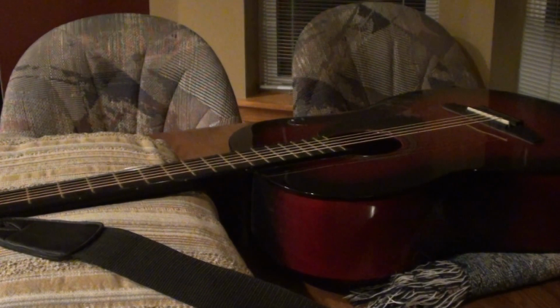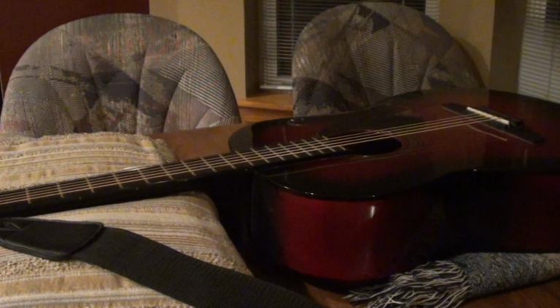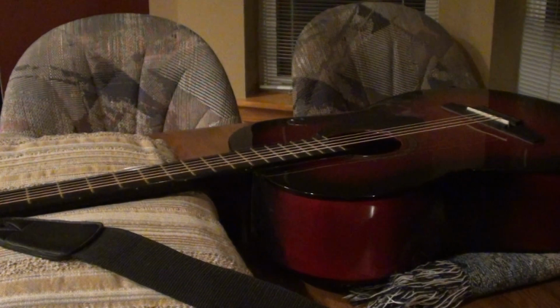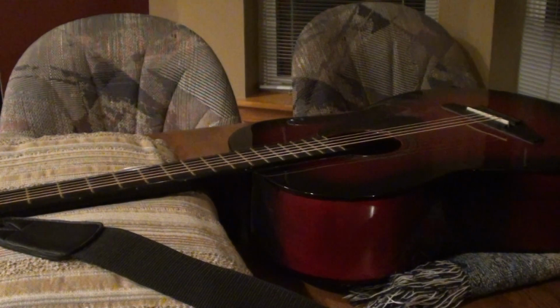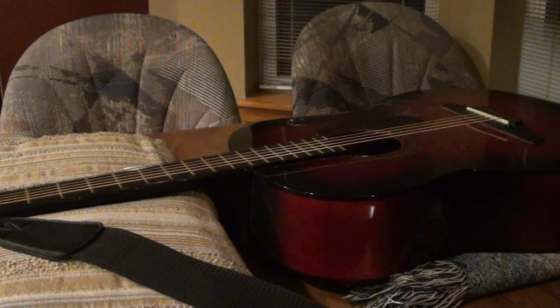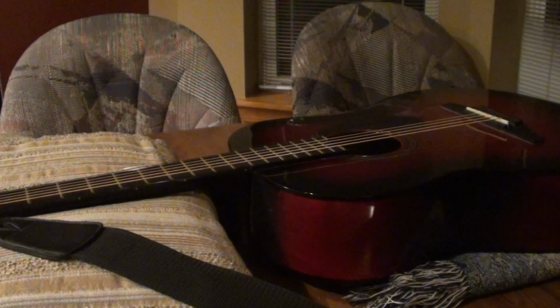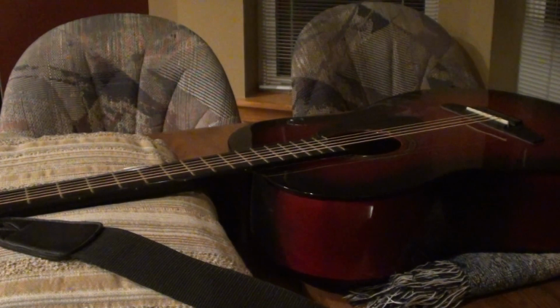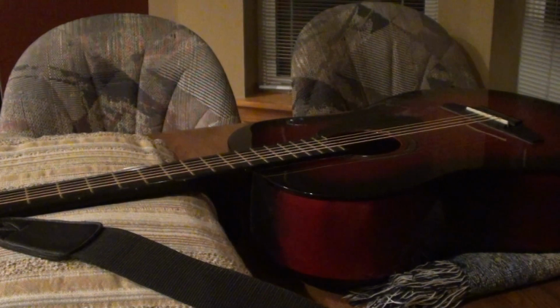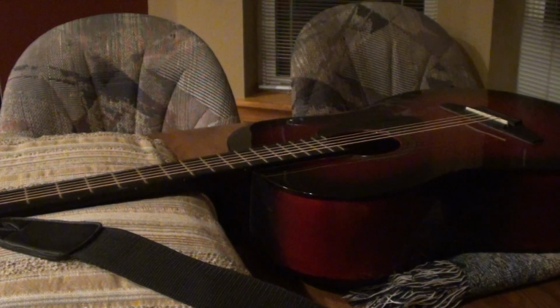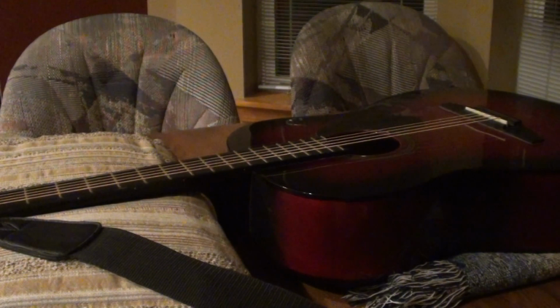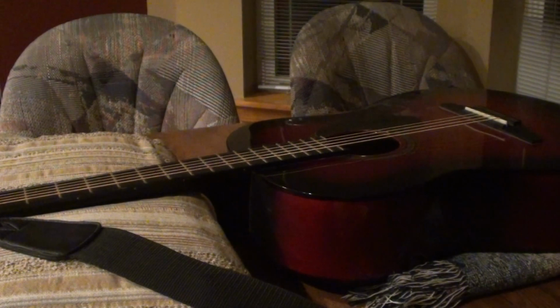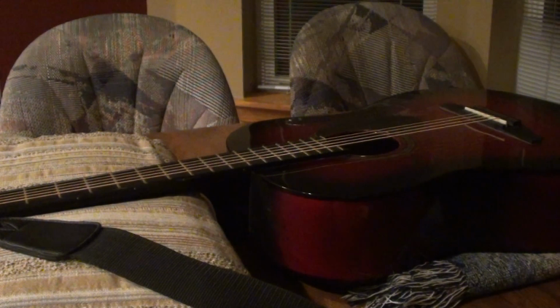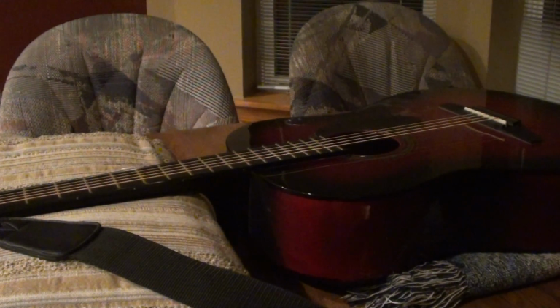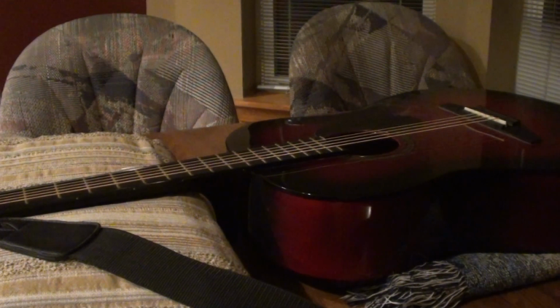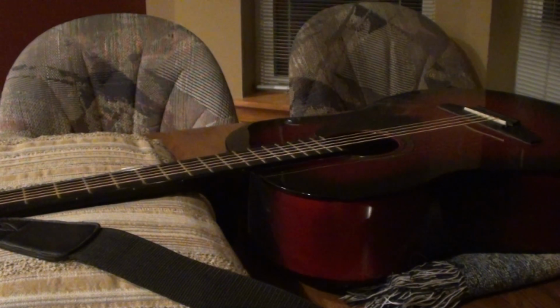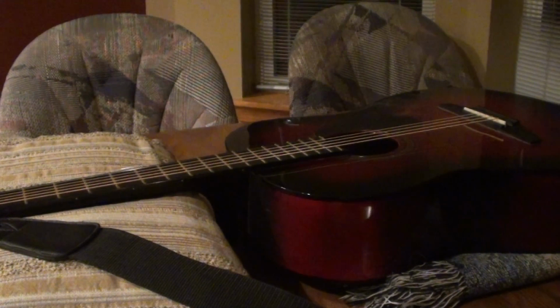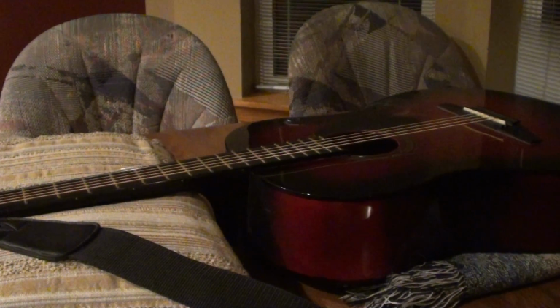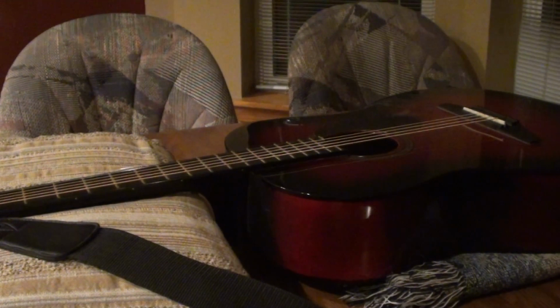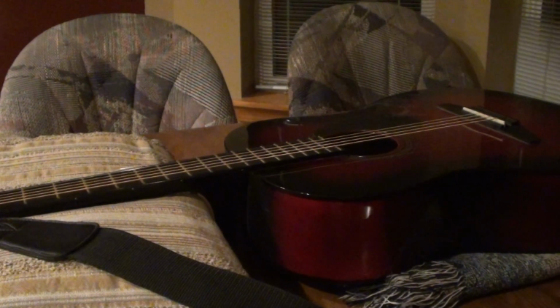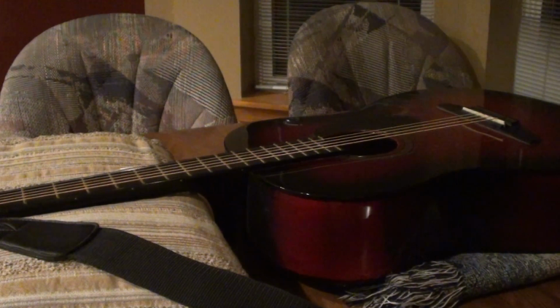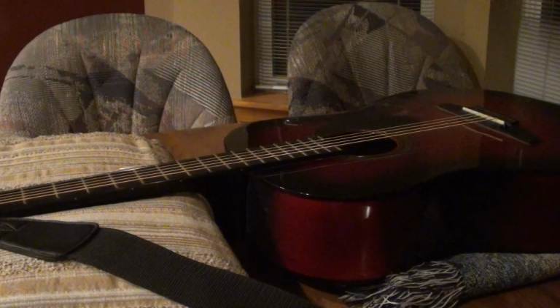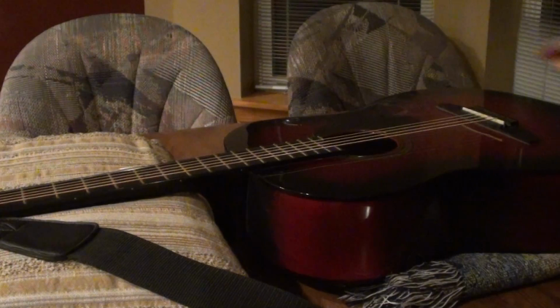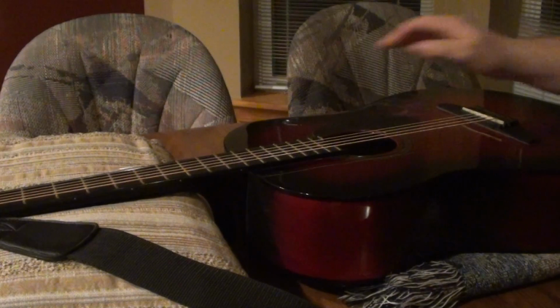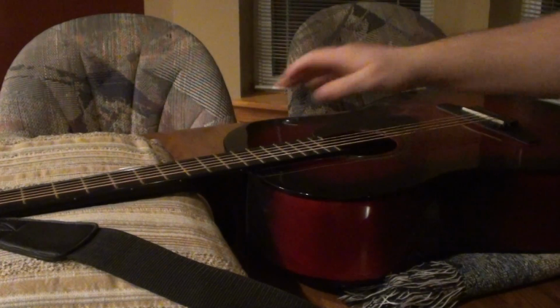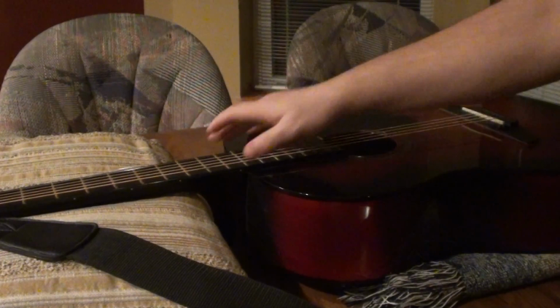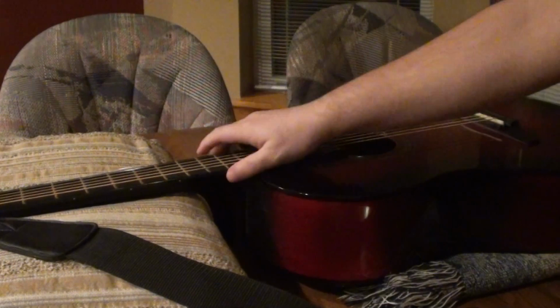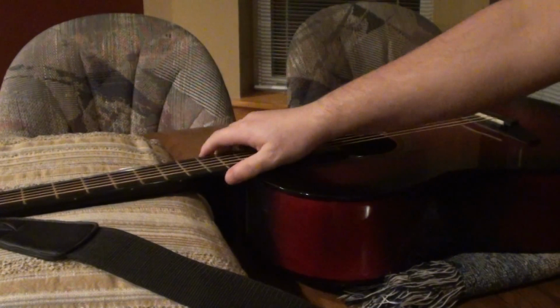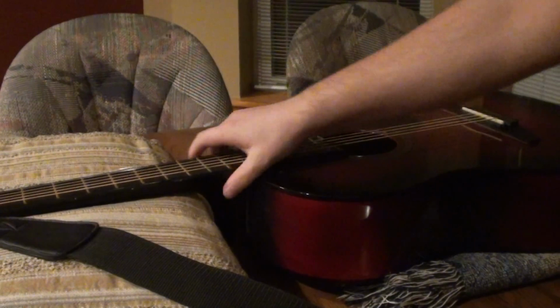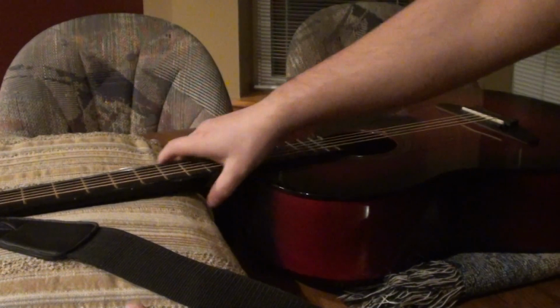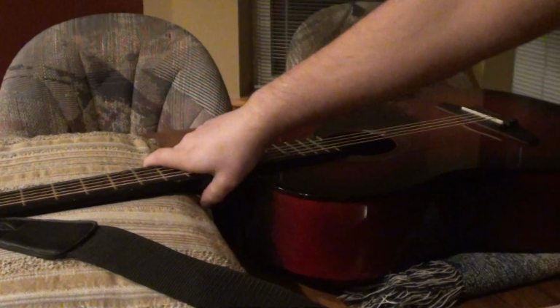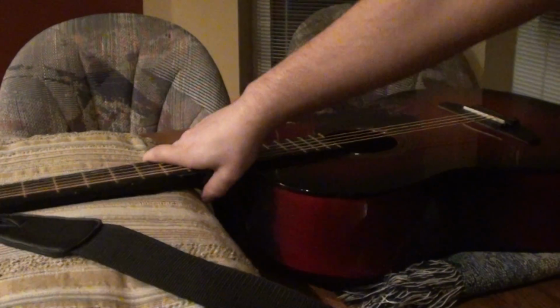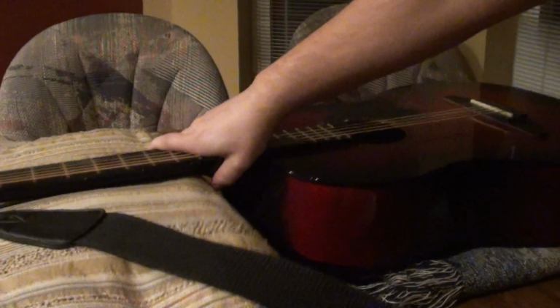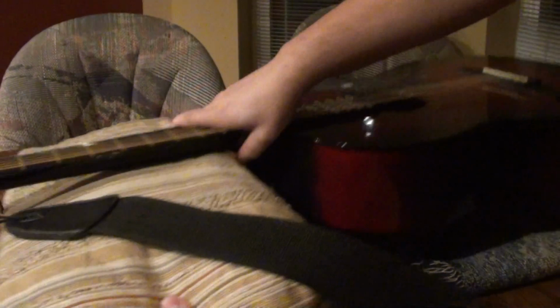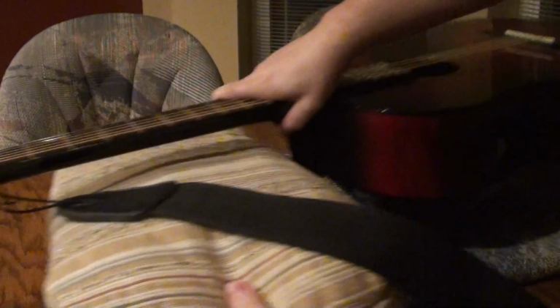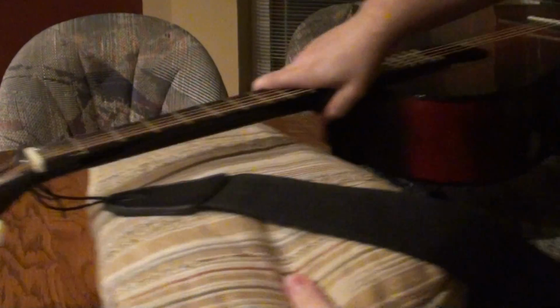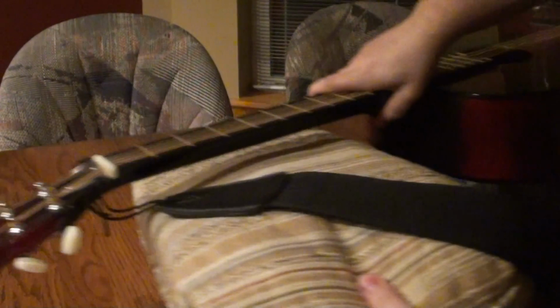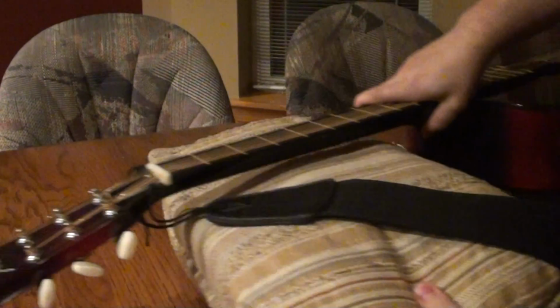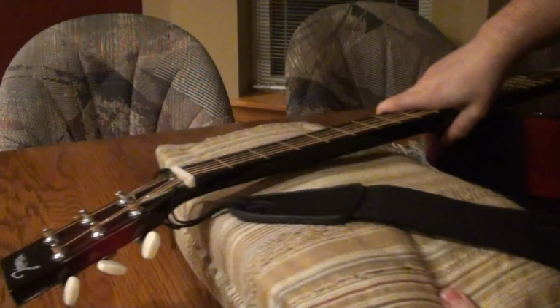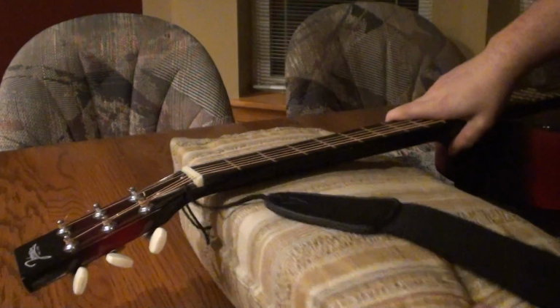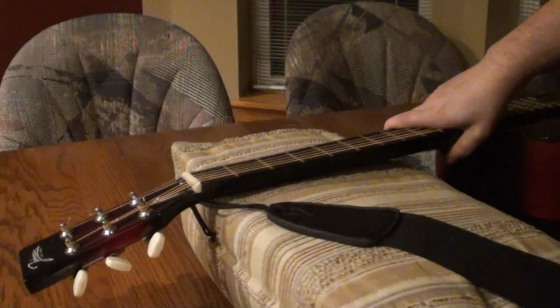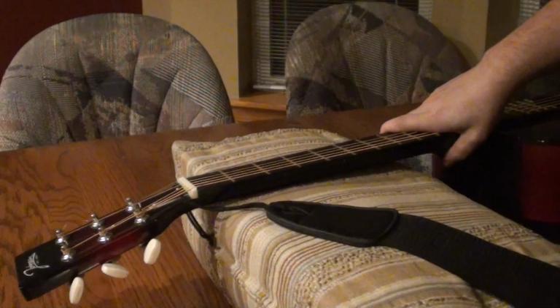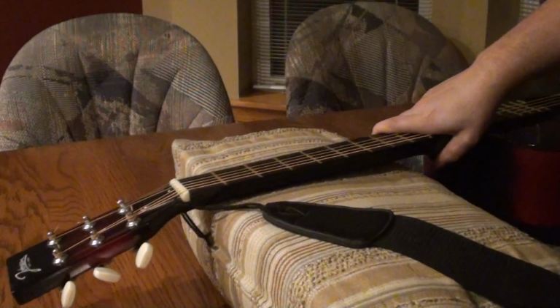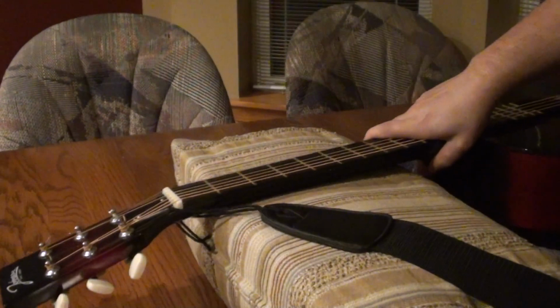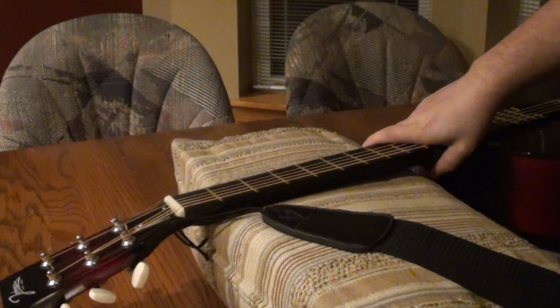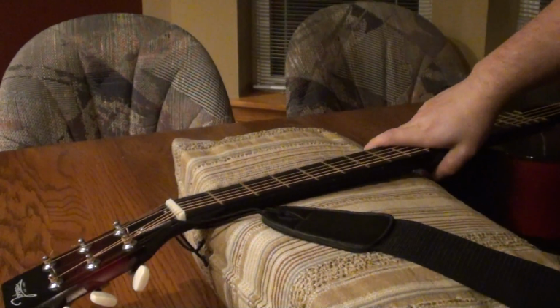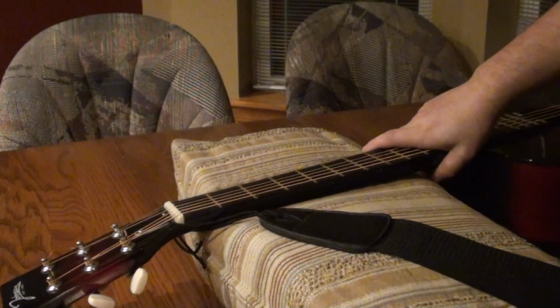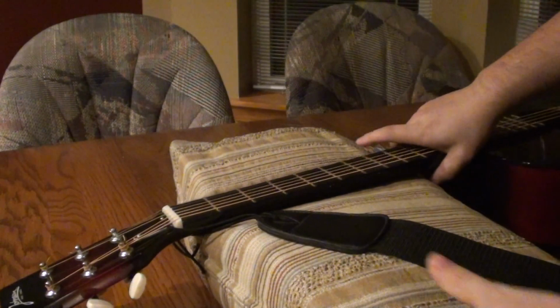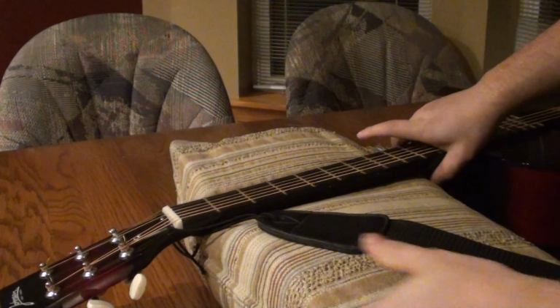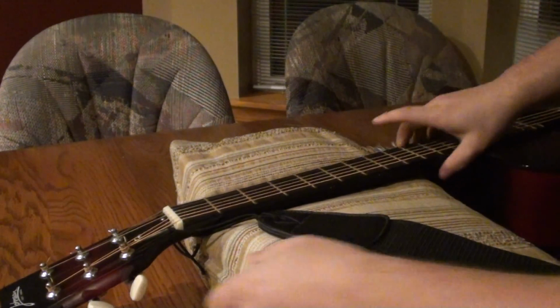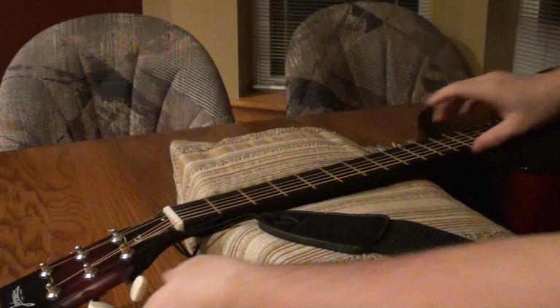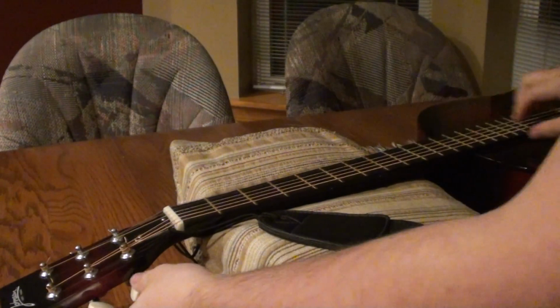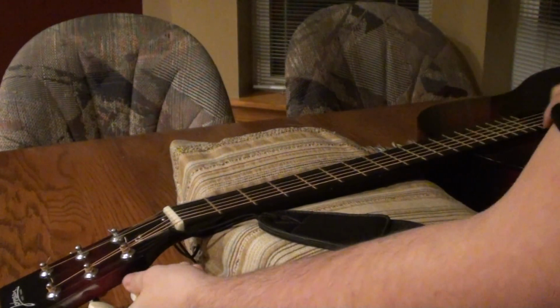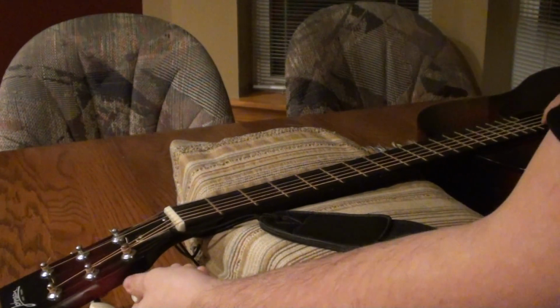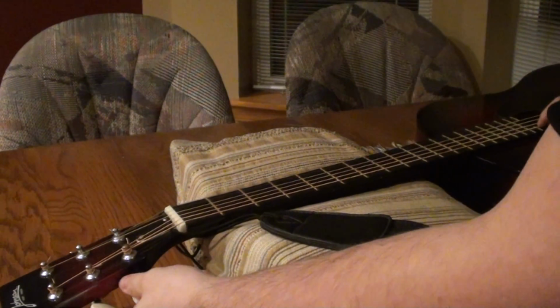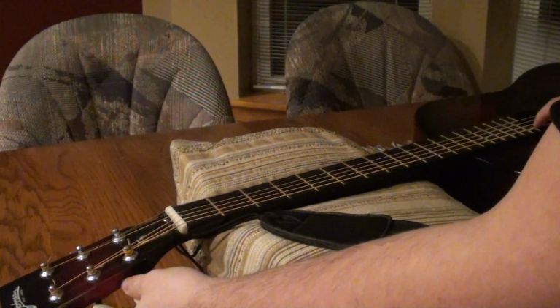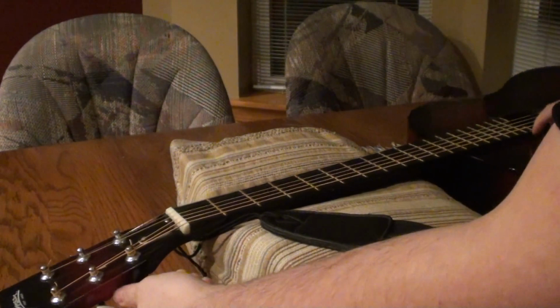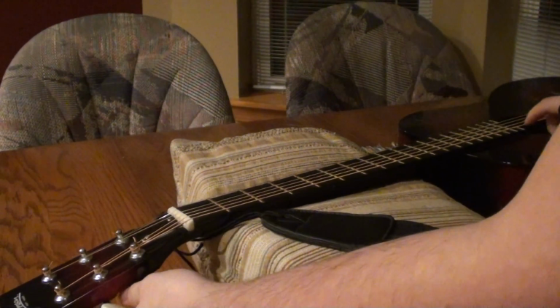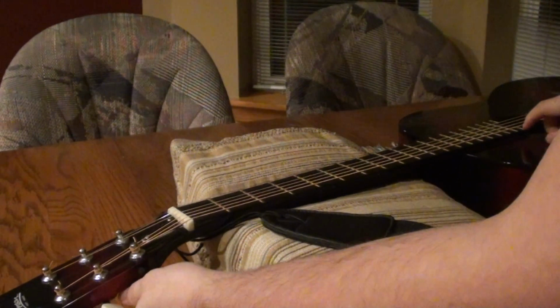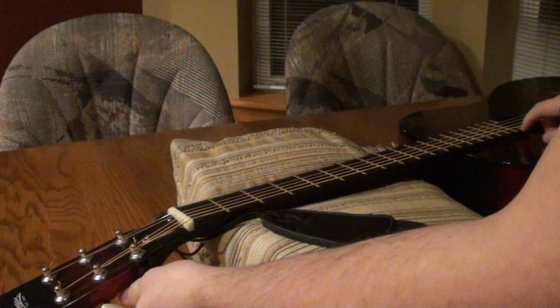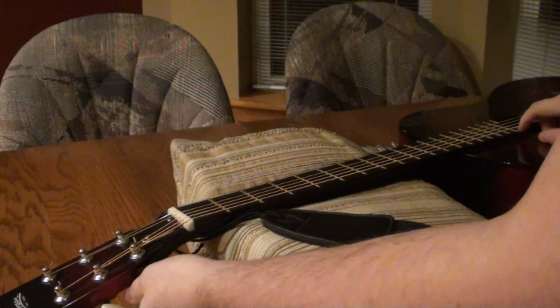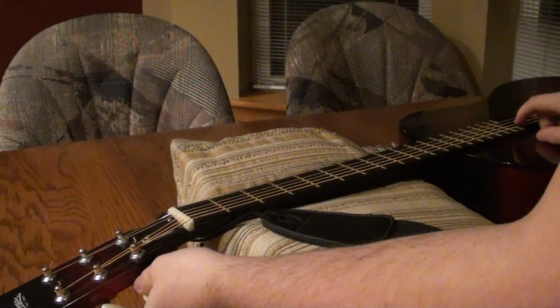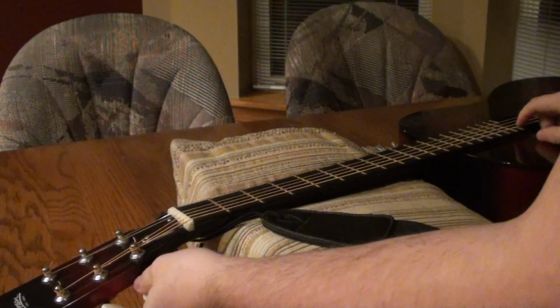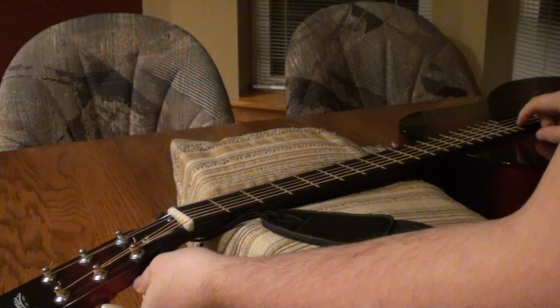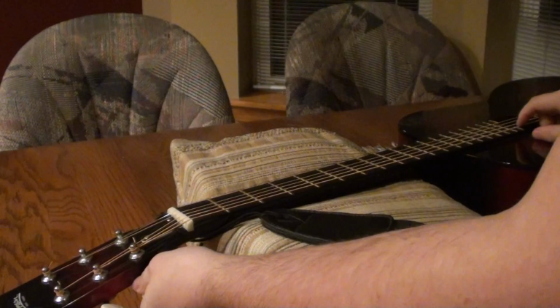Alright, so first, the first thing I'm going to do is I'm going to loosen all these strings.